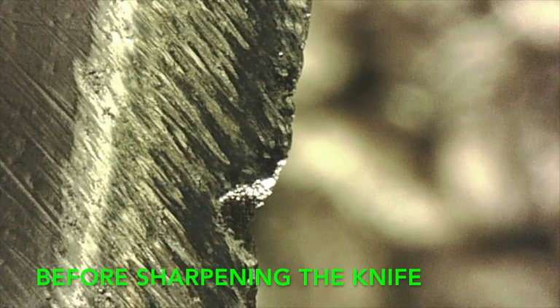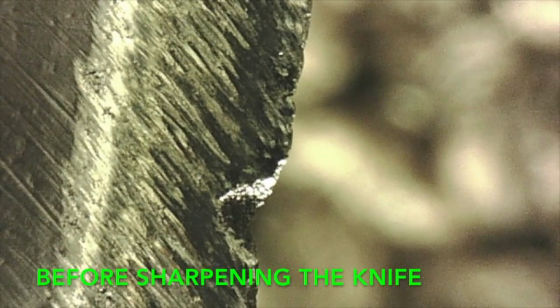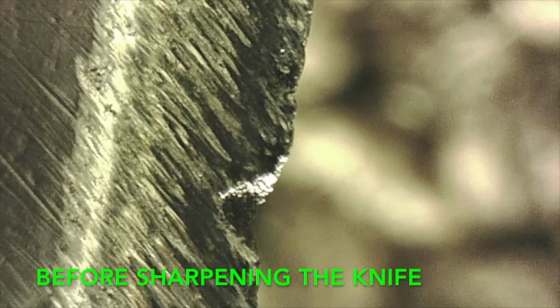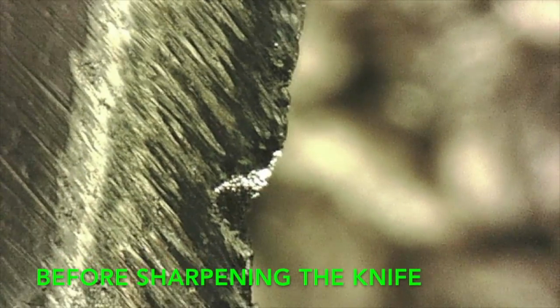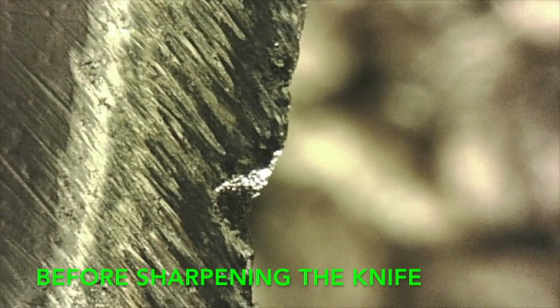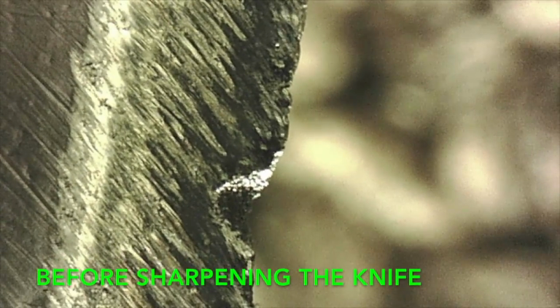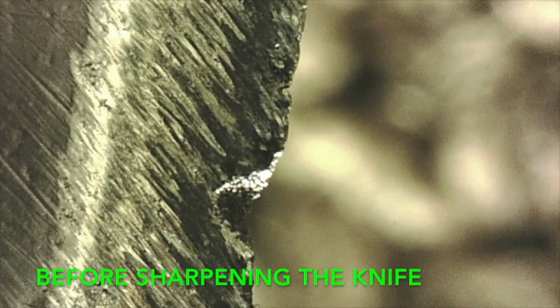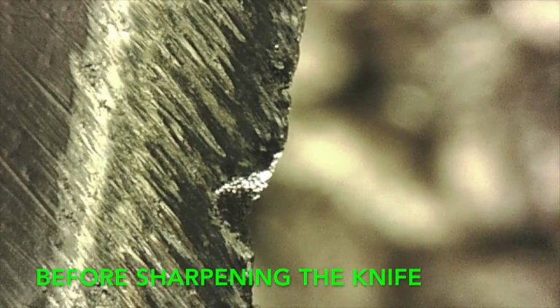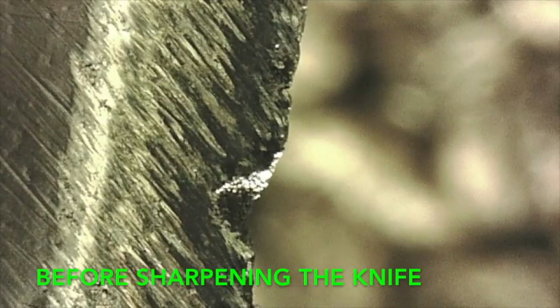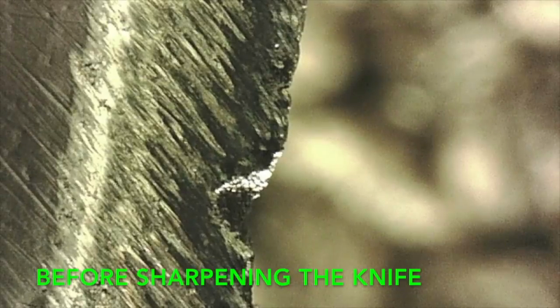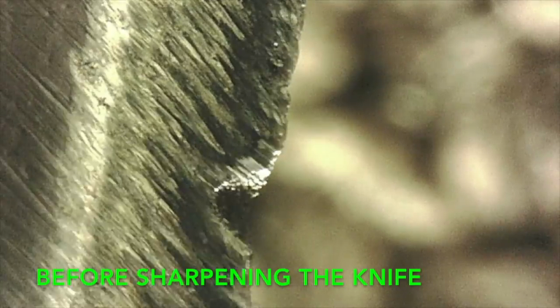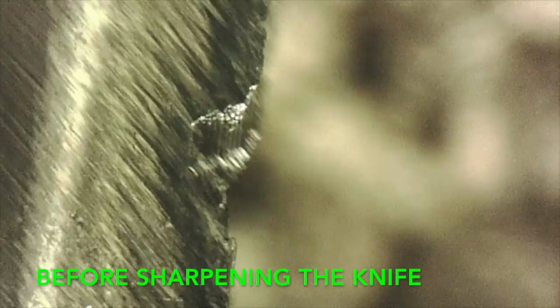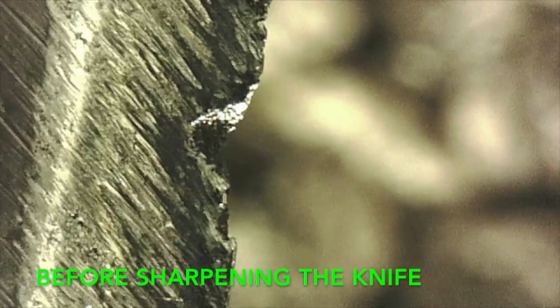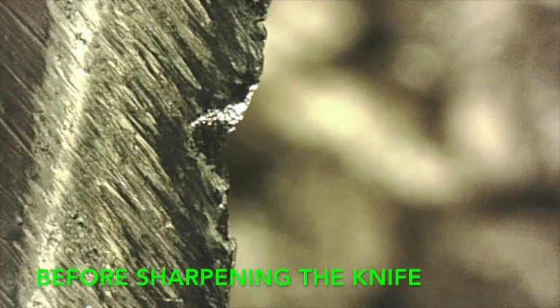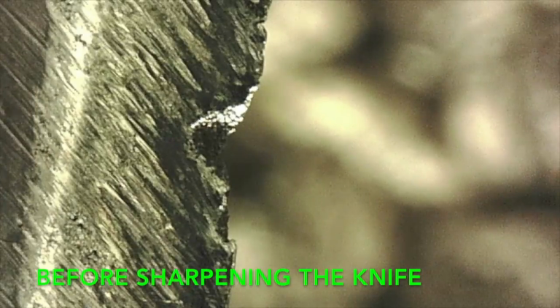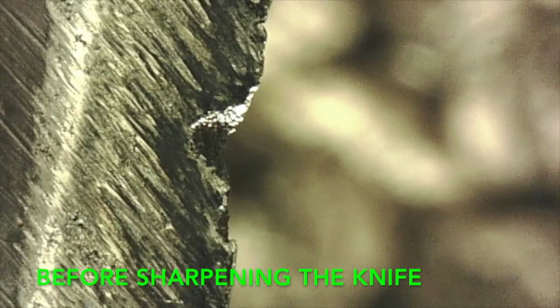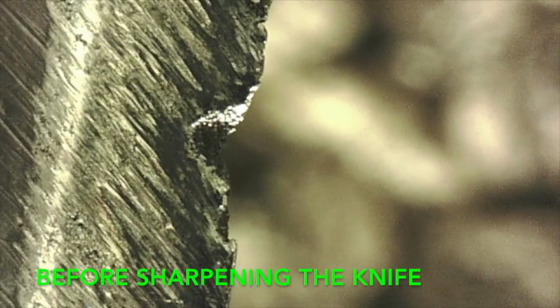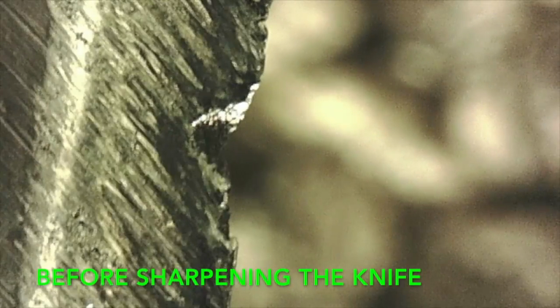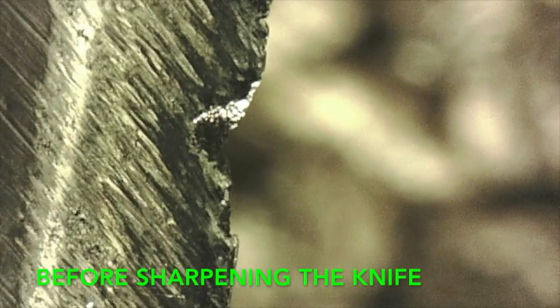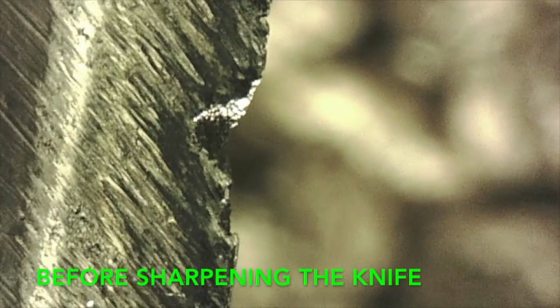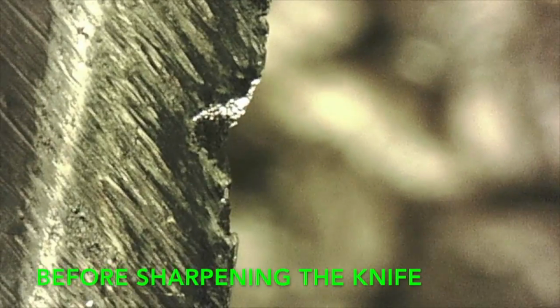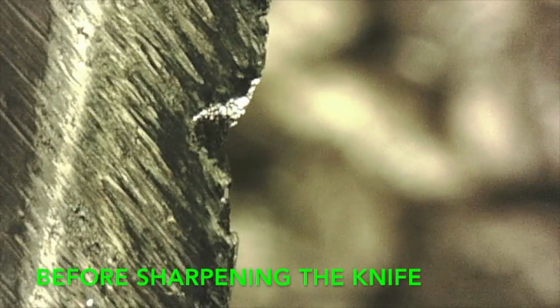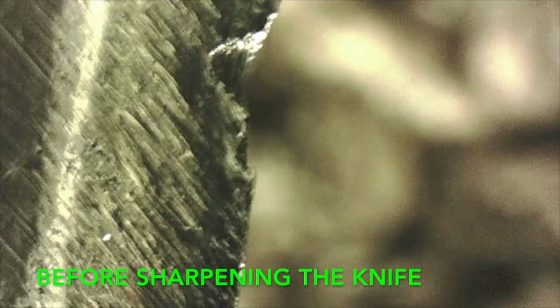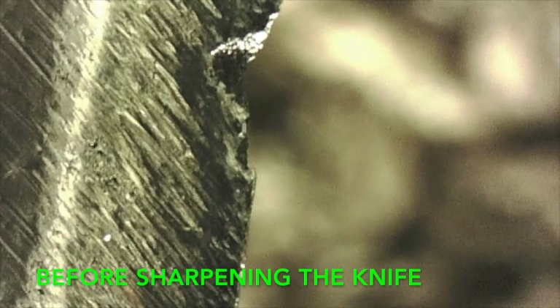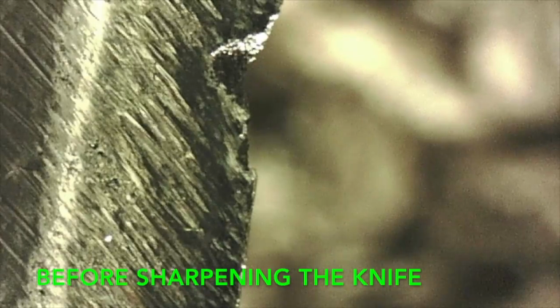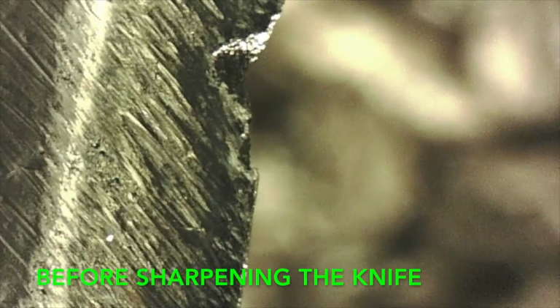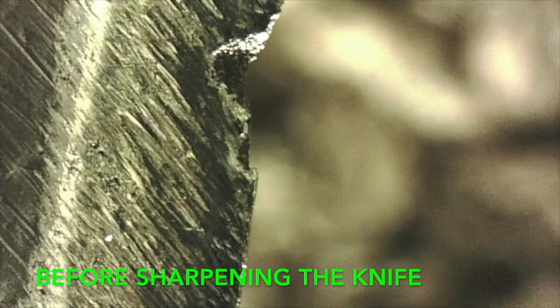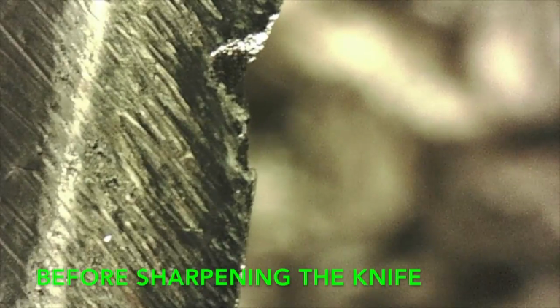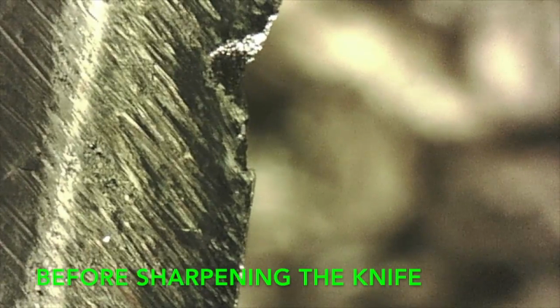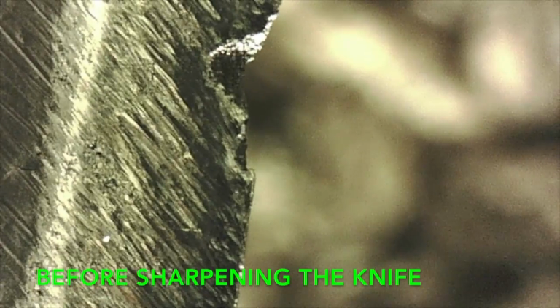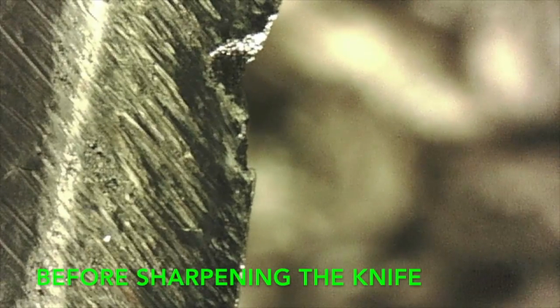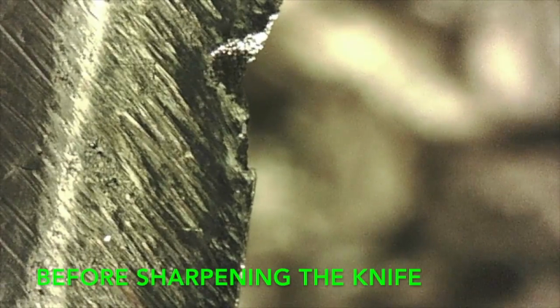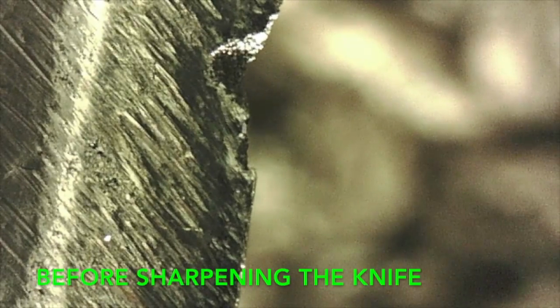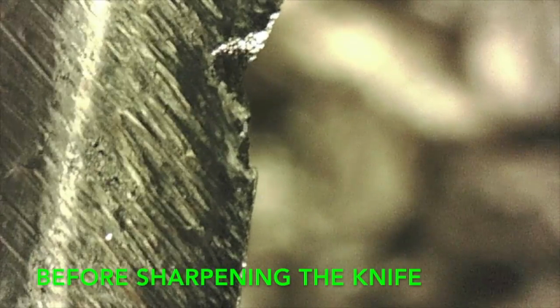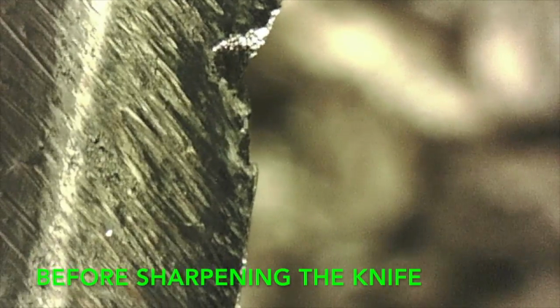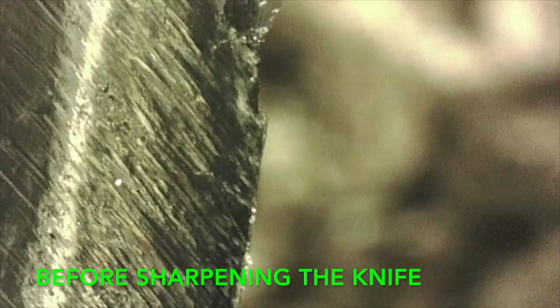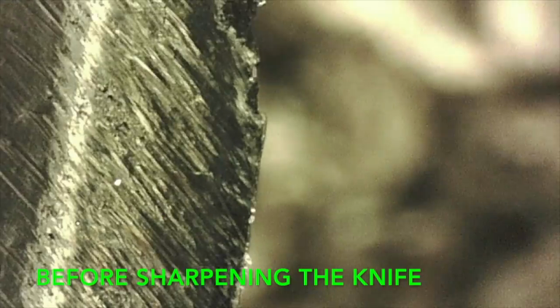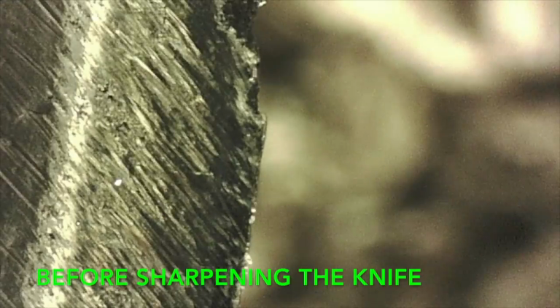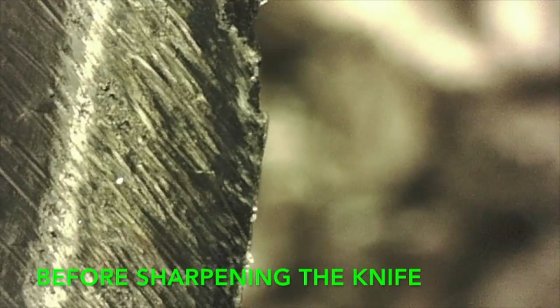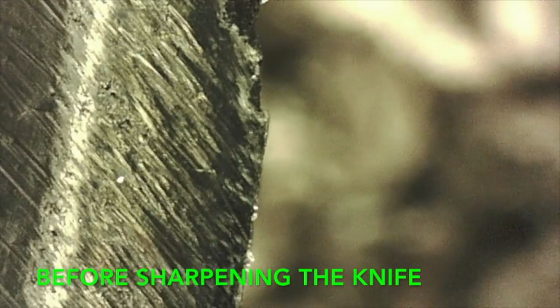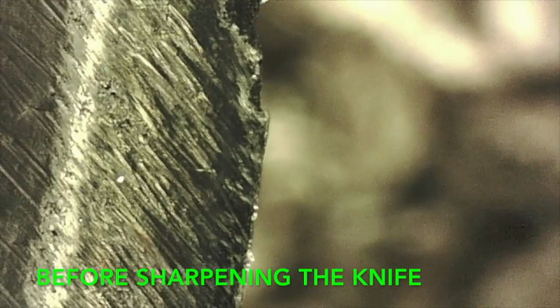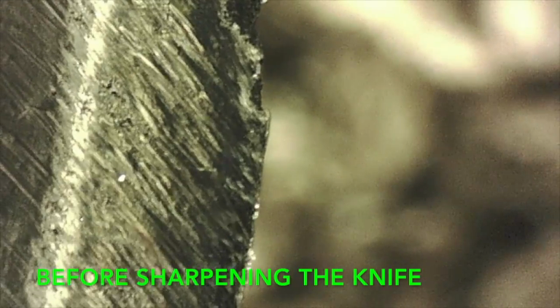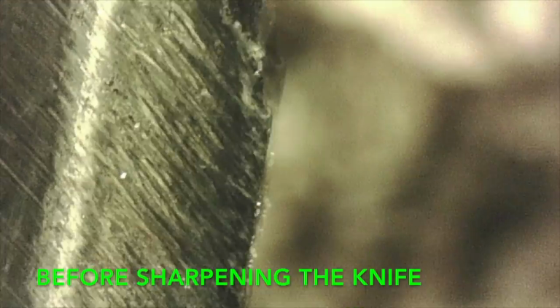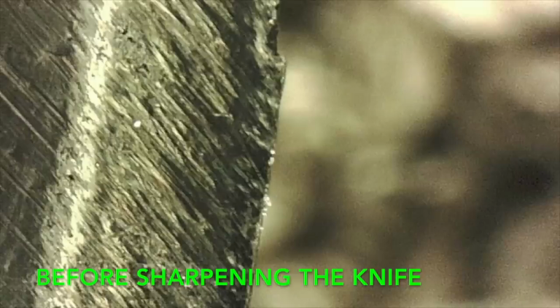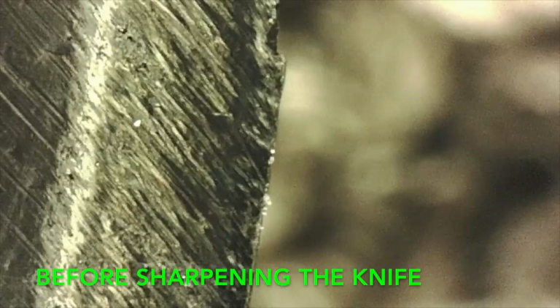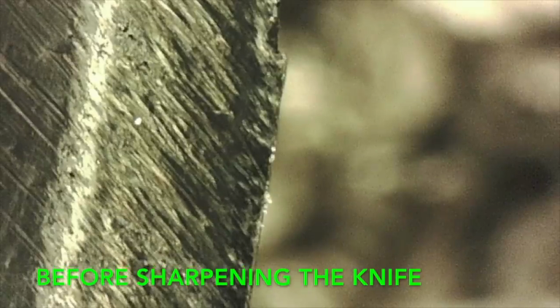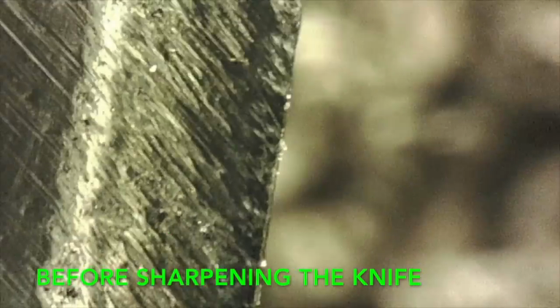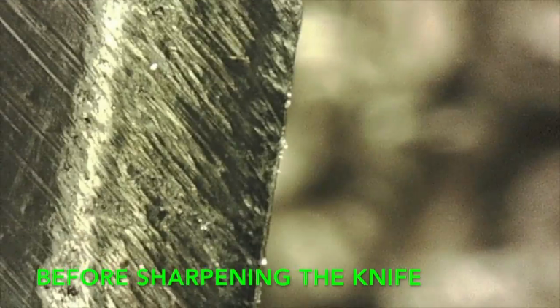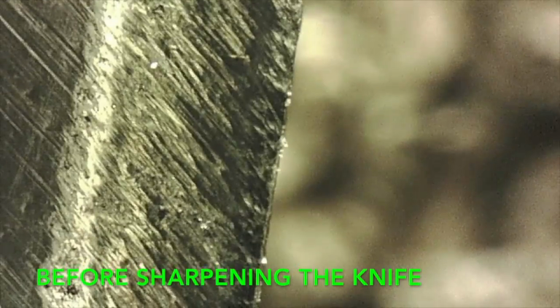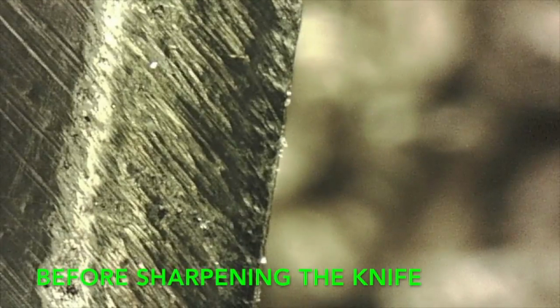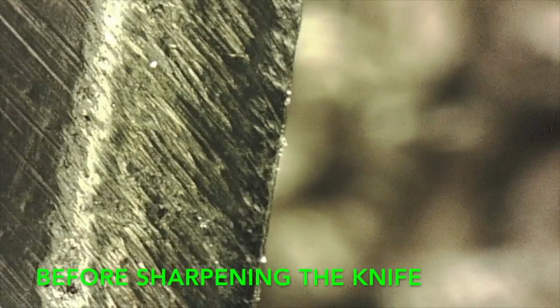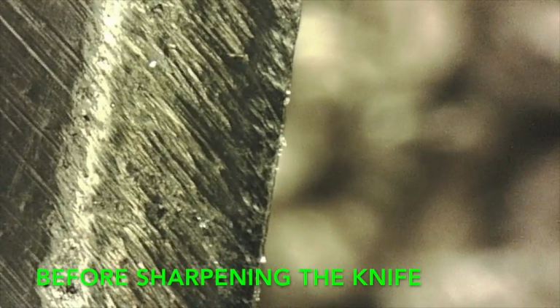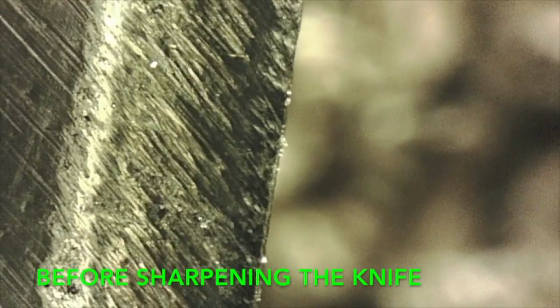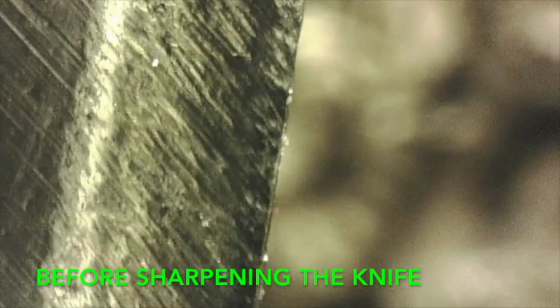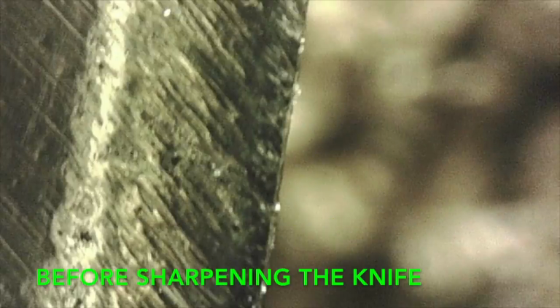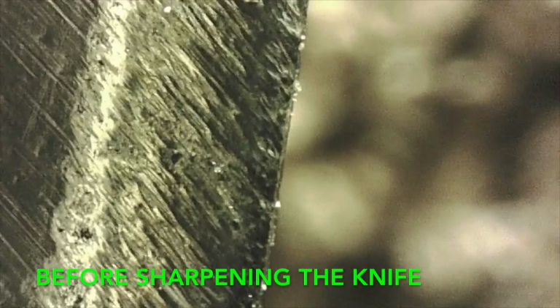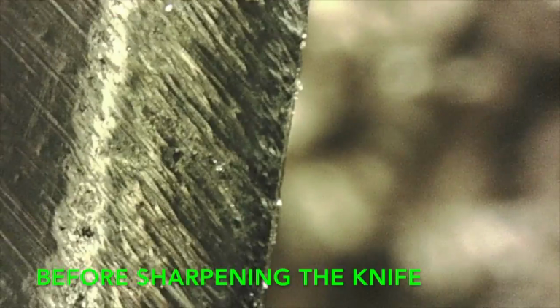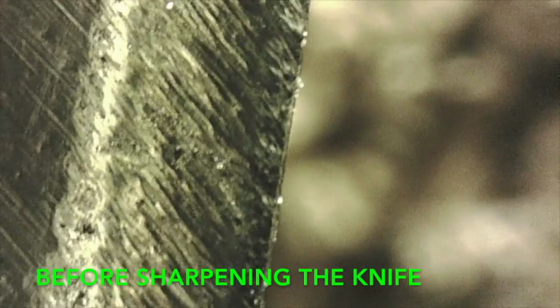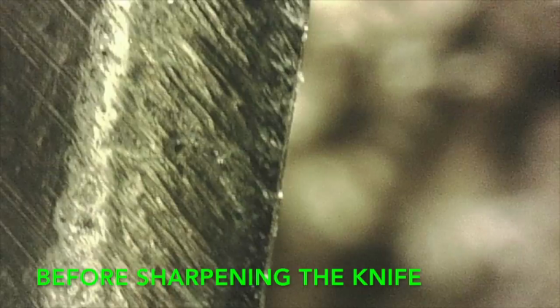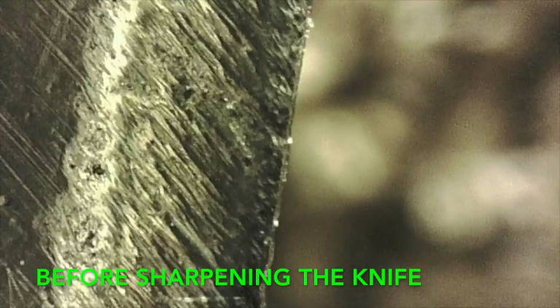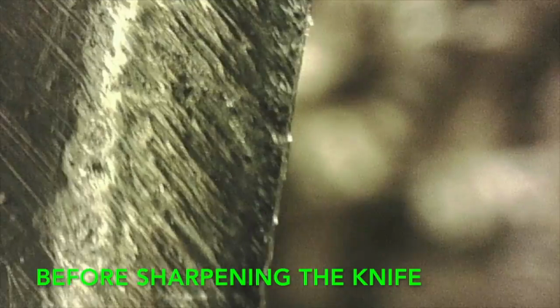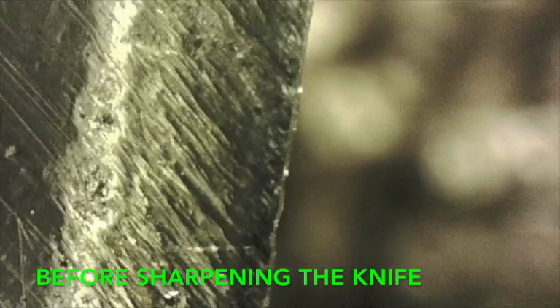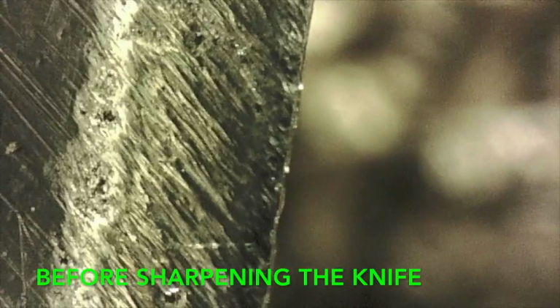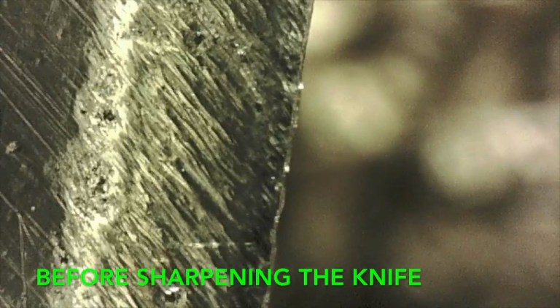This is the knife before I sharpened it, and you can see there are a few gouges in there, so we'll get rid of that by sharpening it.